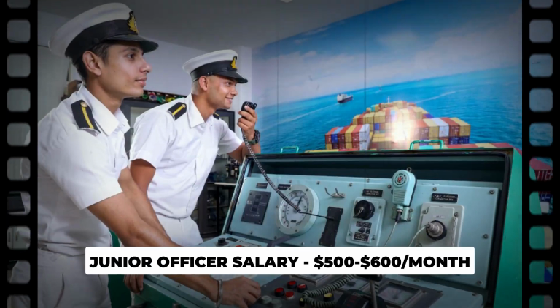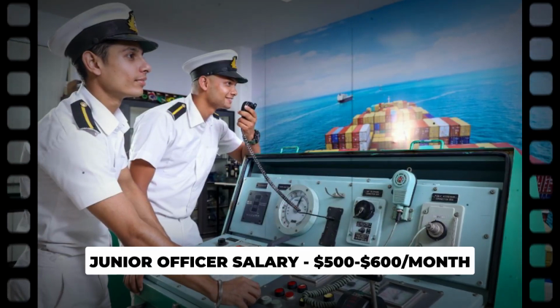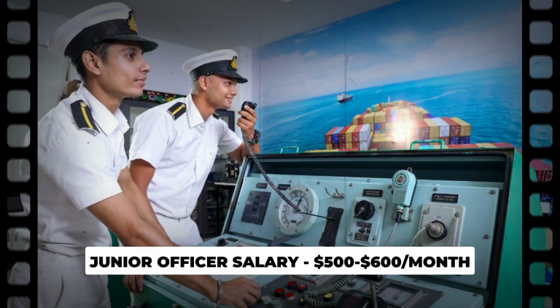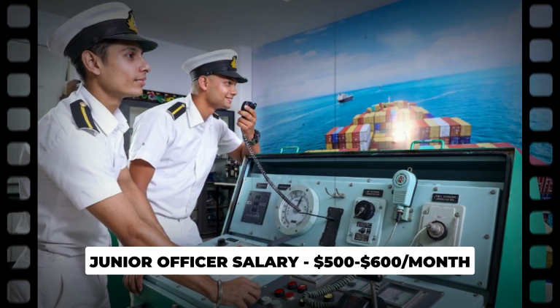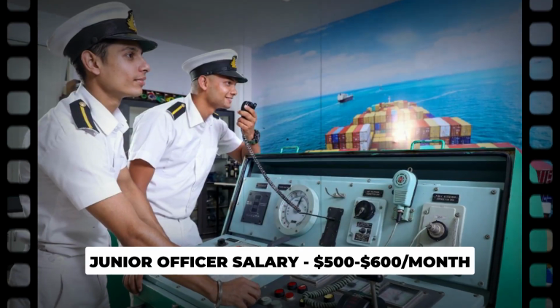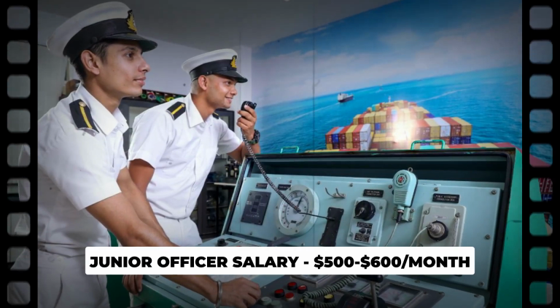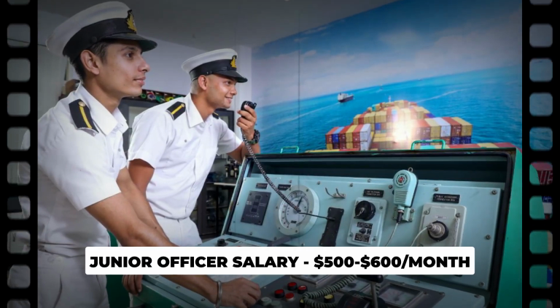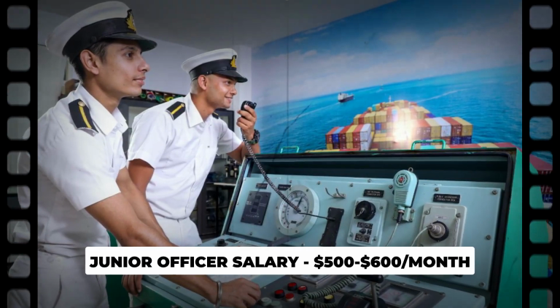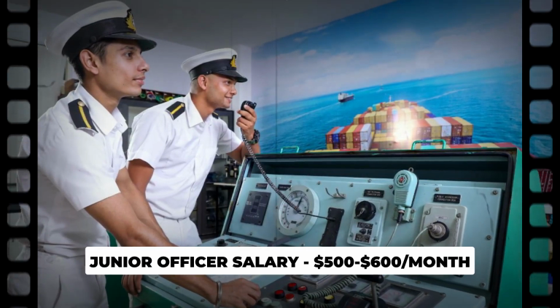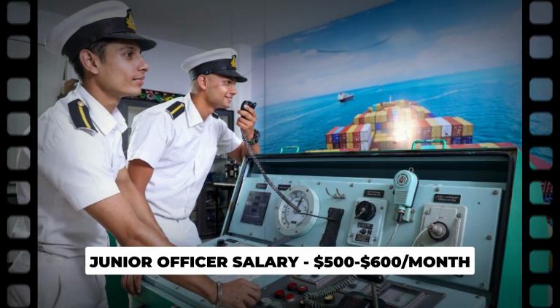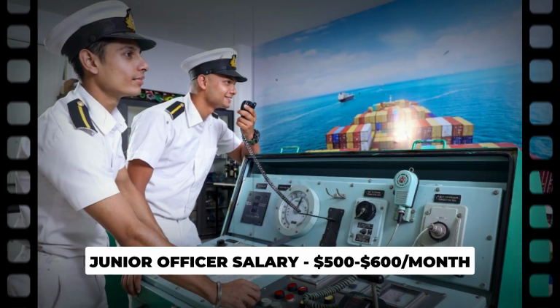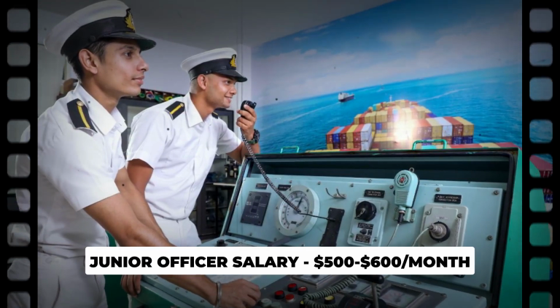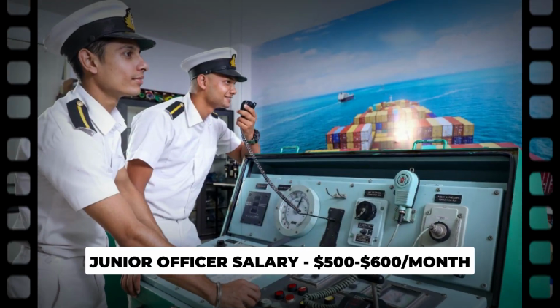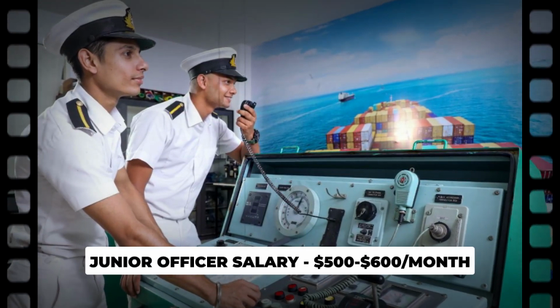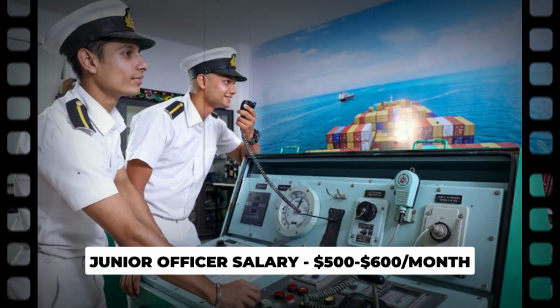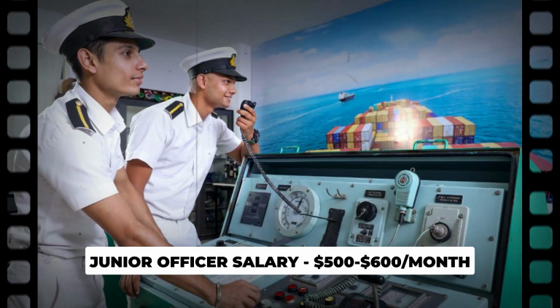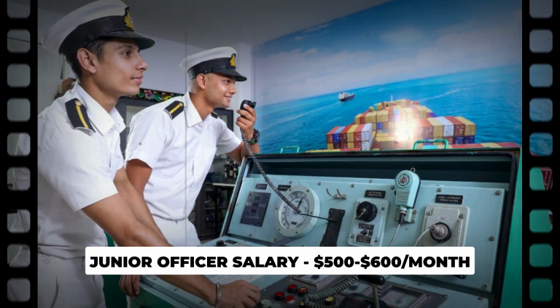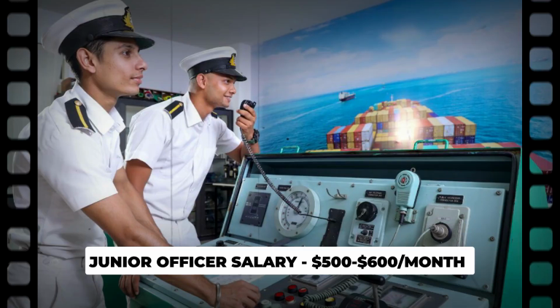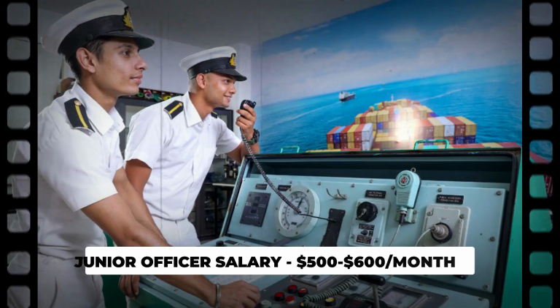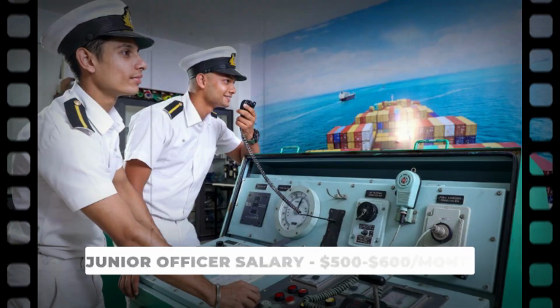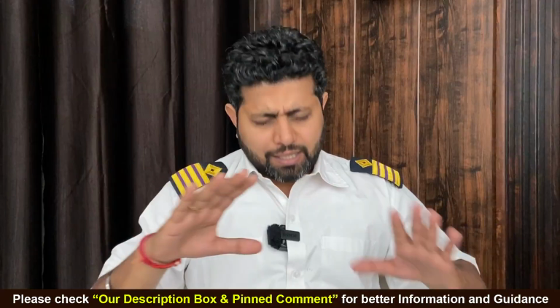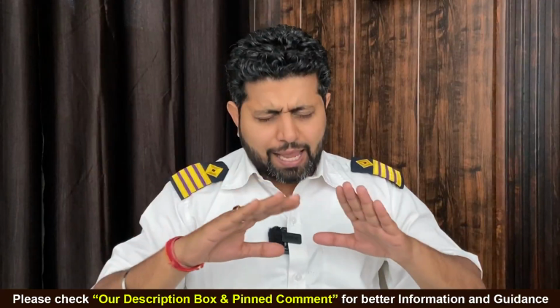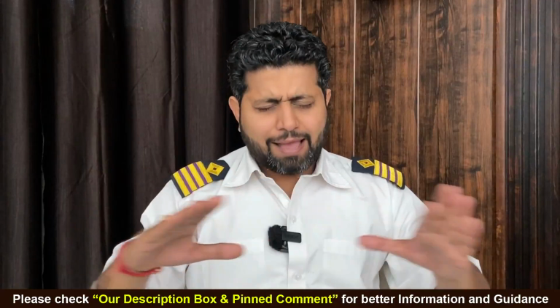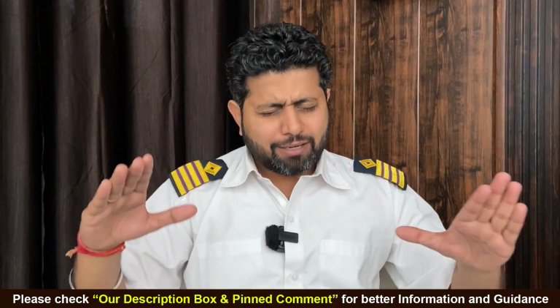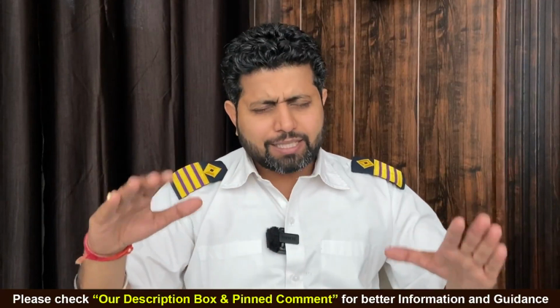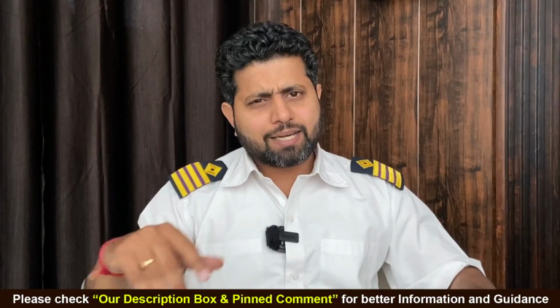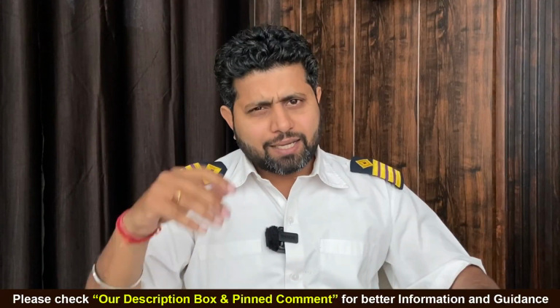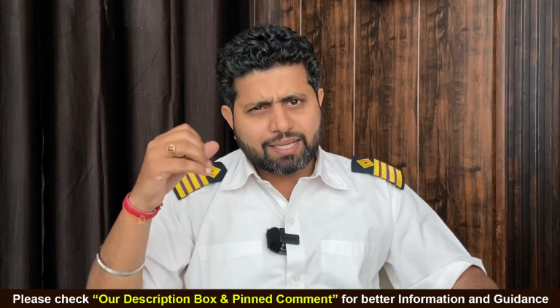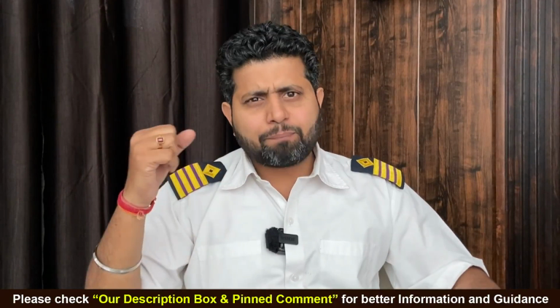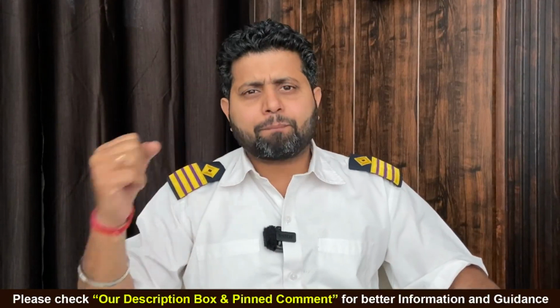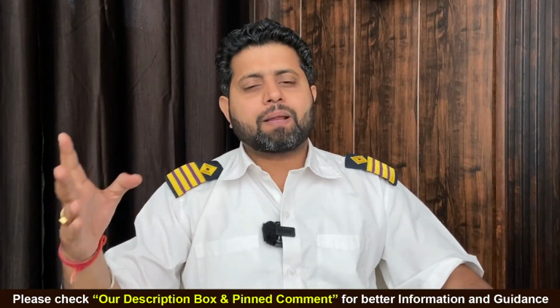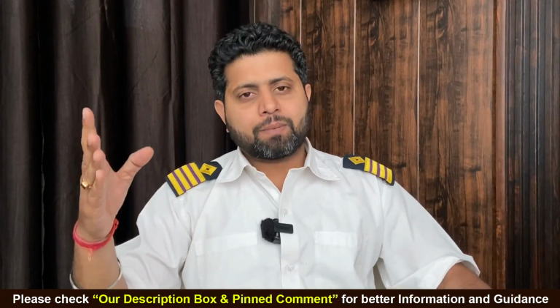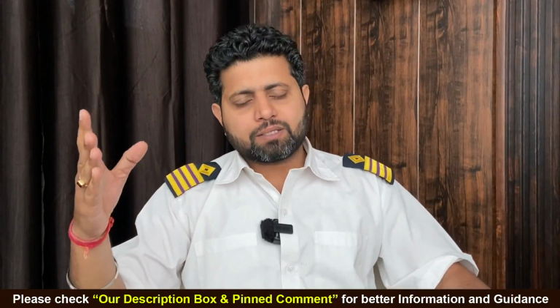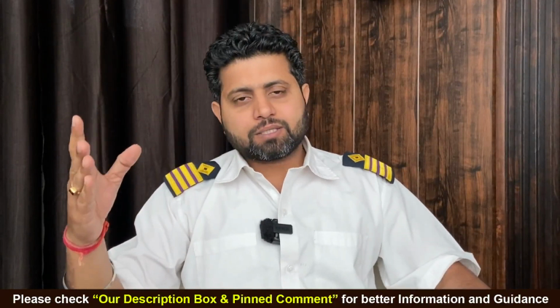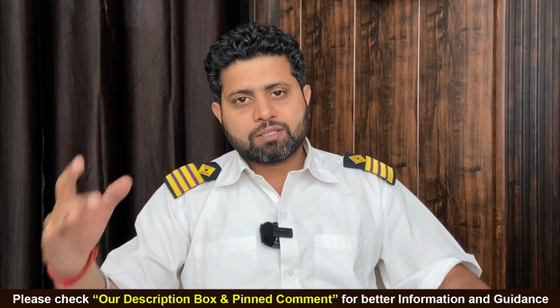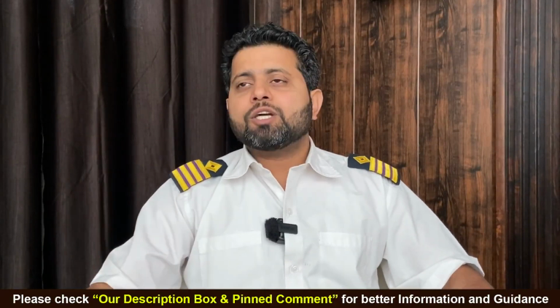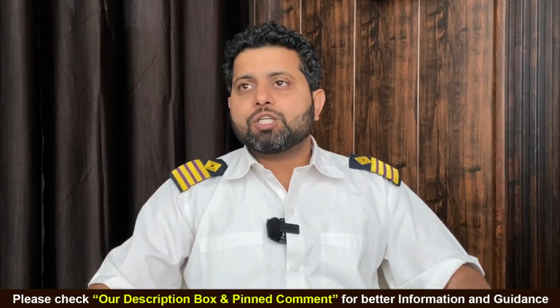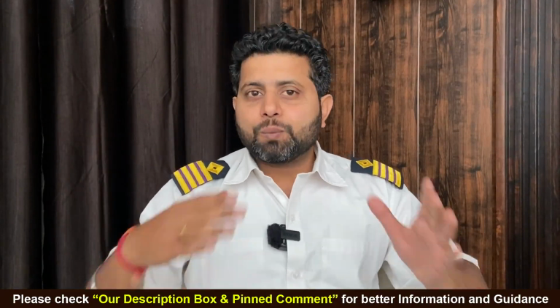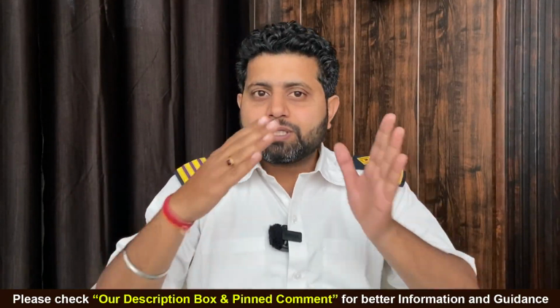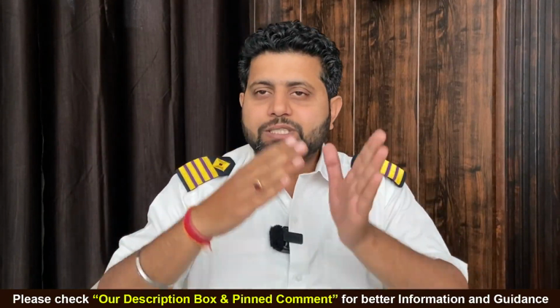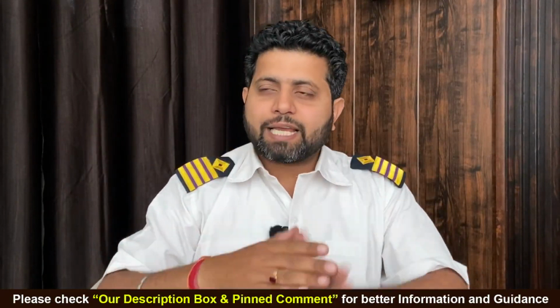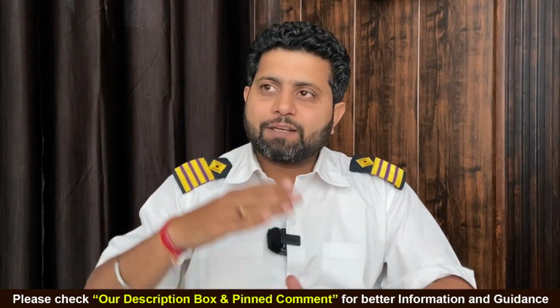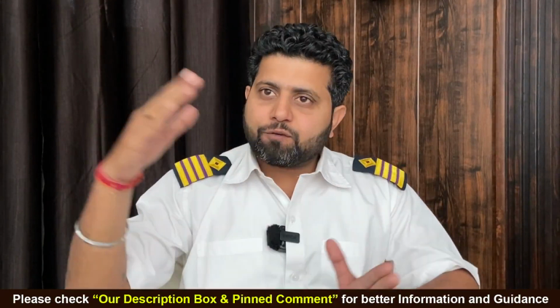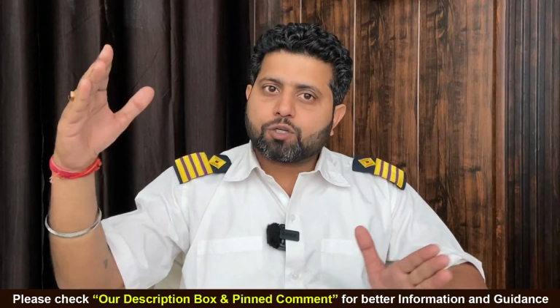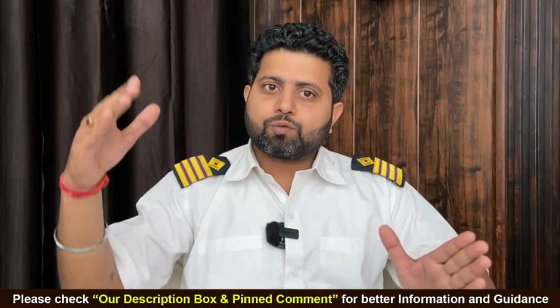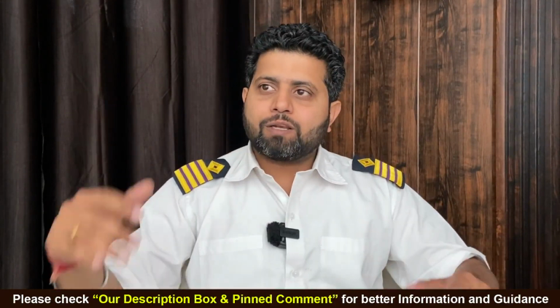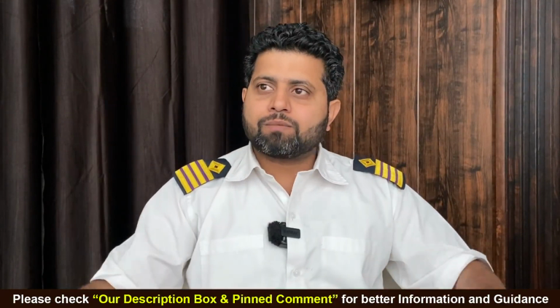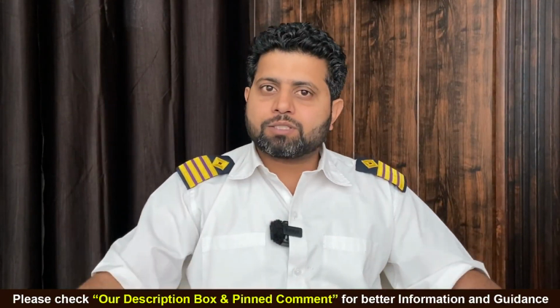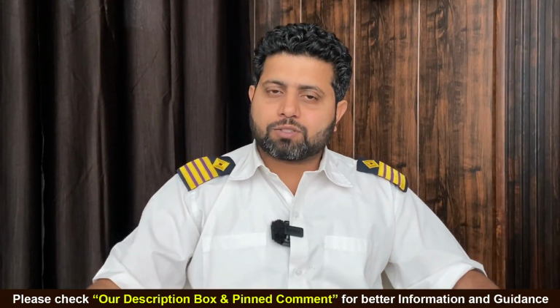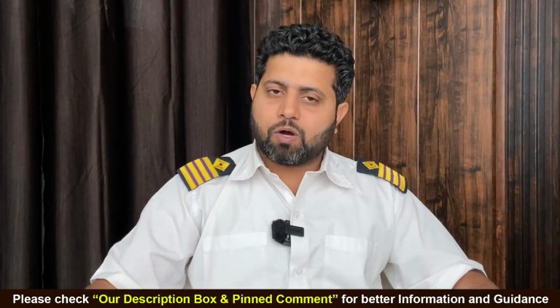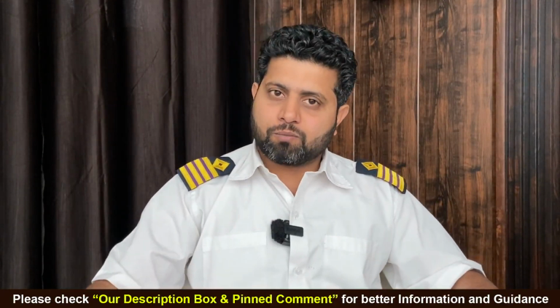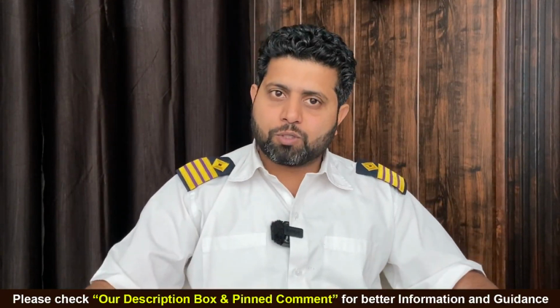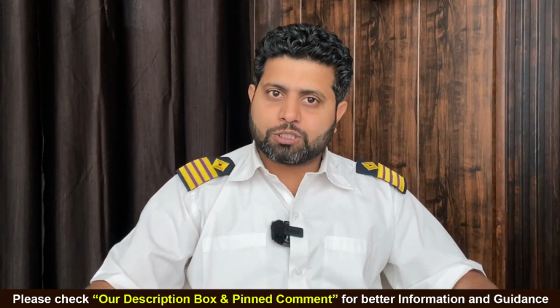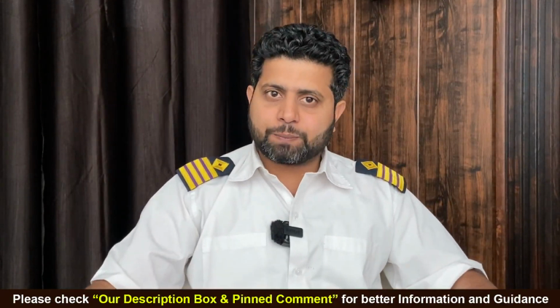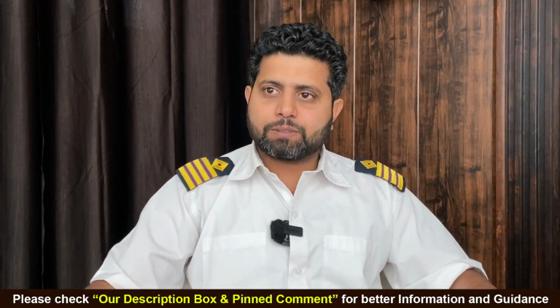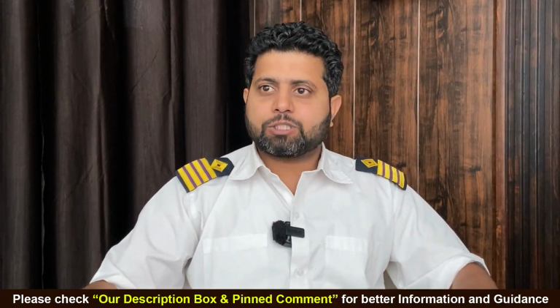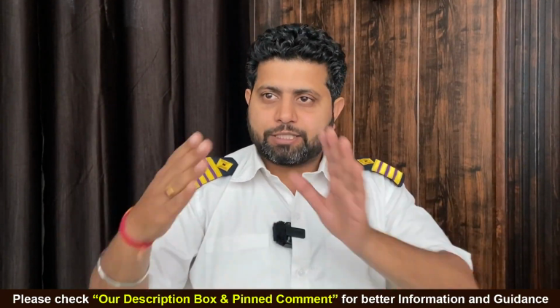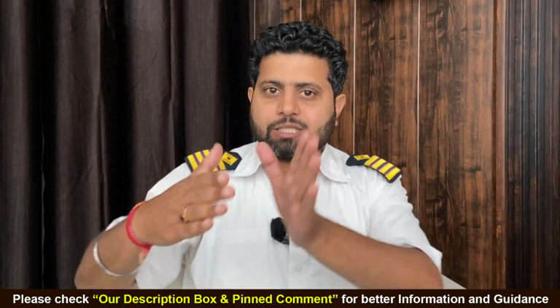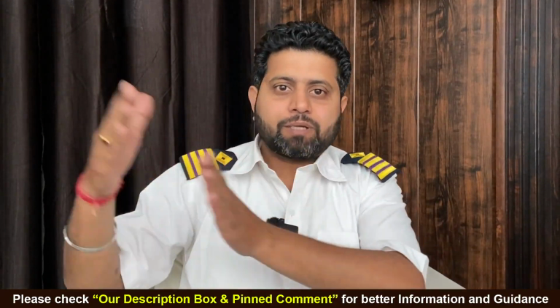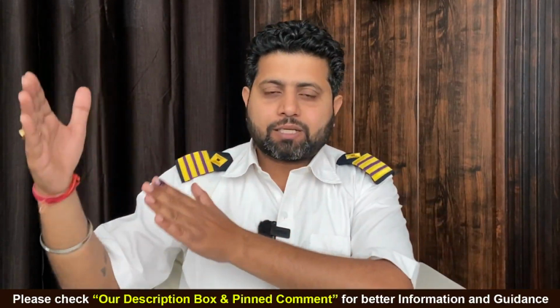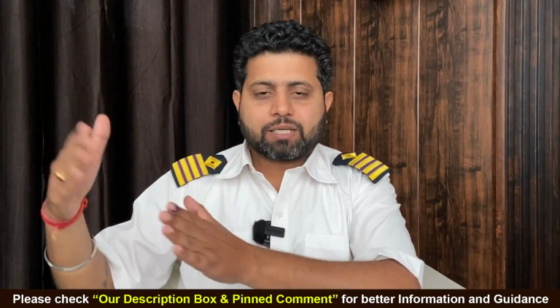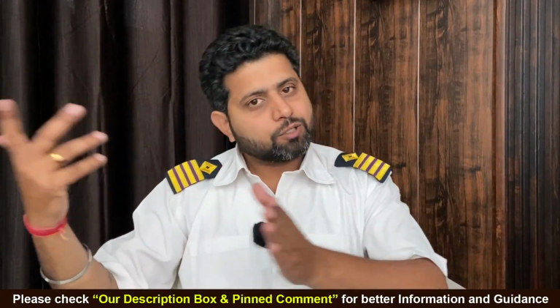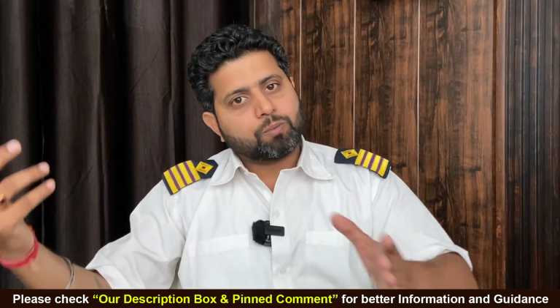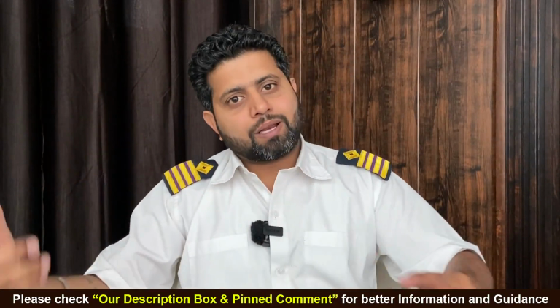Your salary will be around $500 to $600 average per month. You will sail for 12 months on board ship, 6 and 6 months.